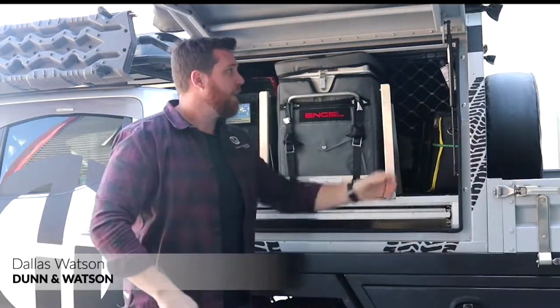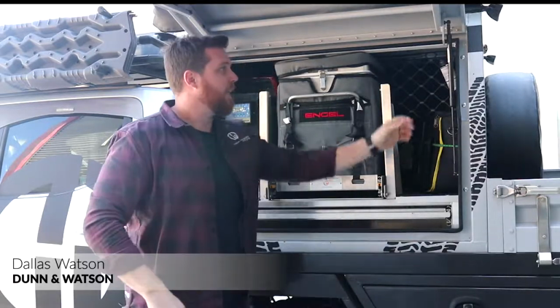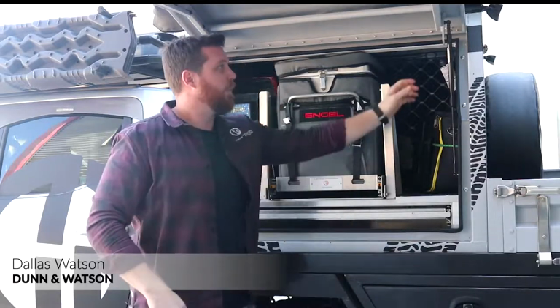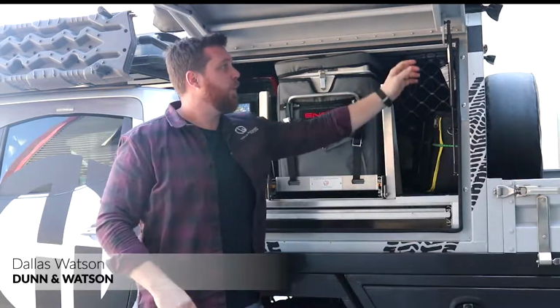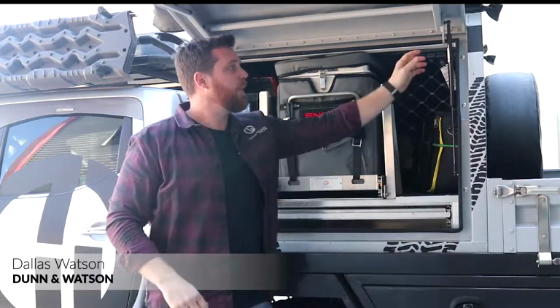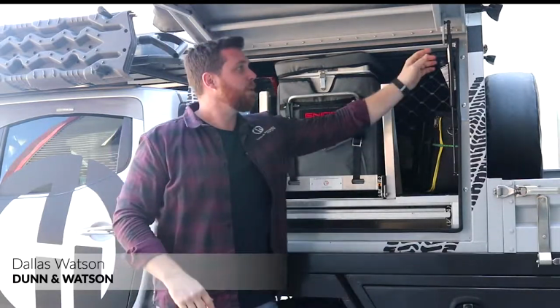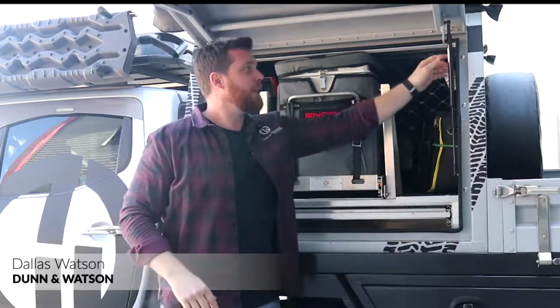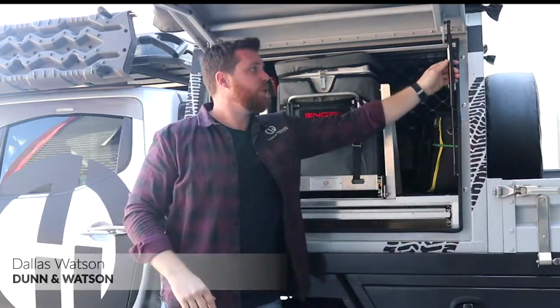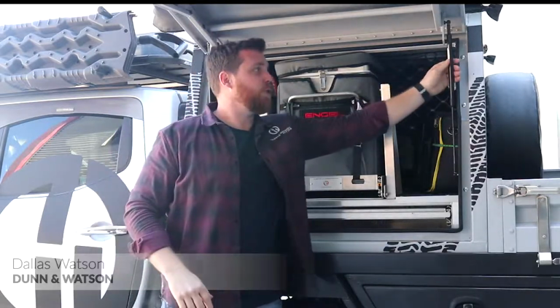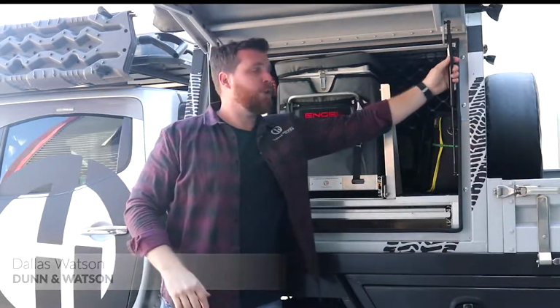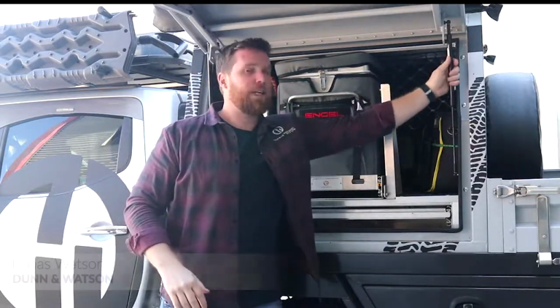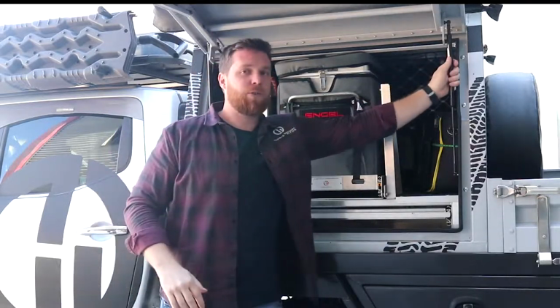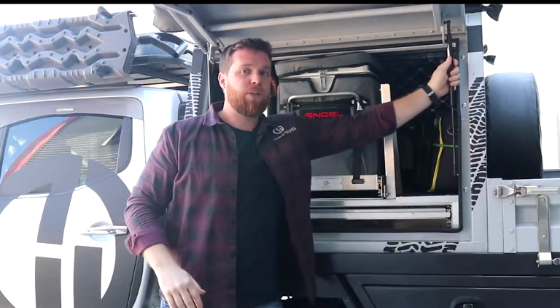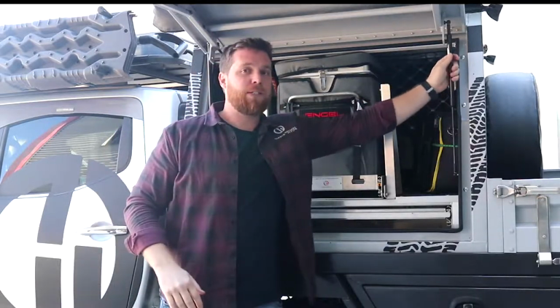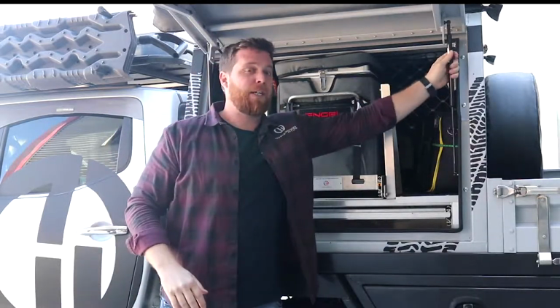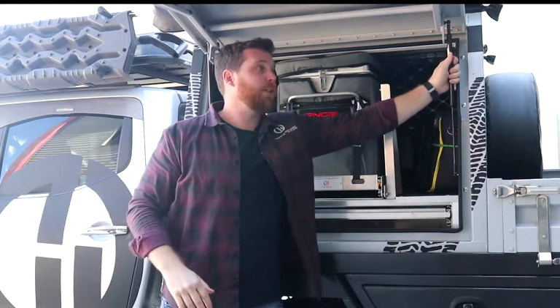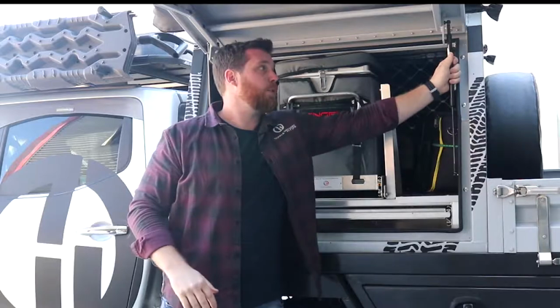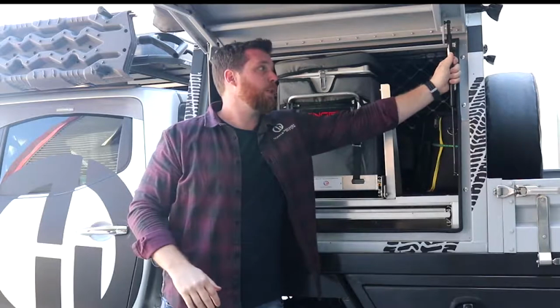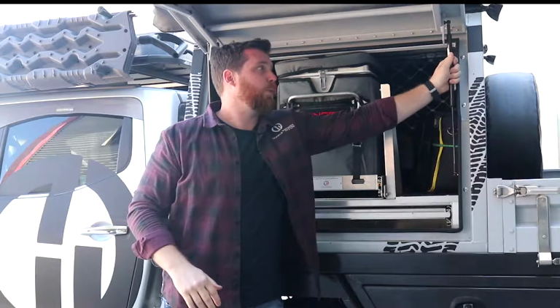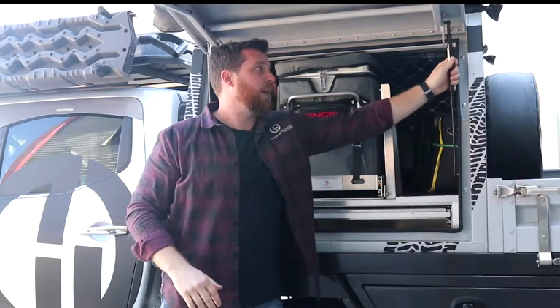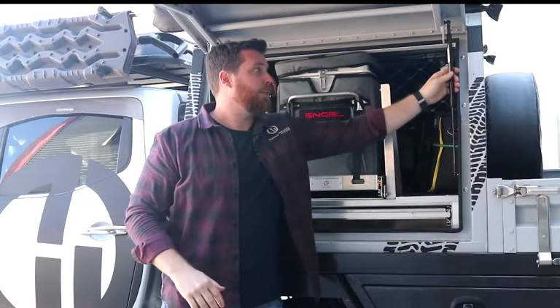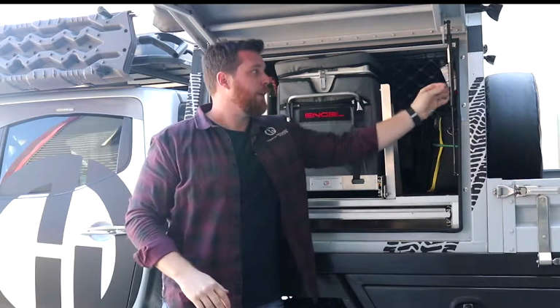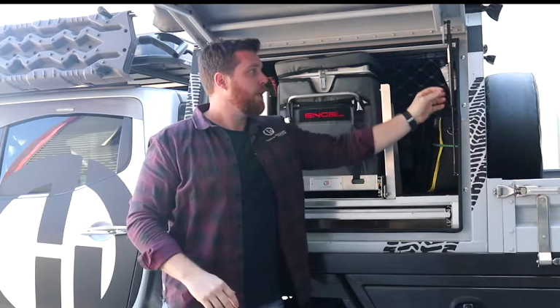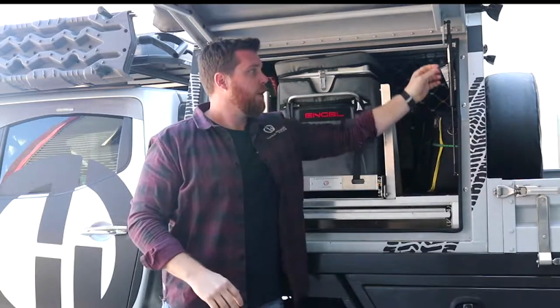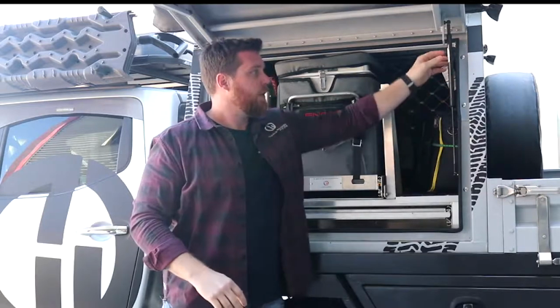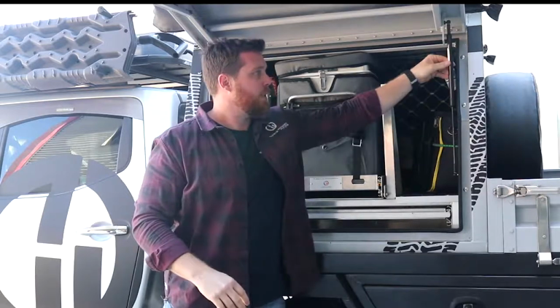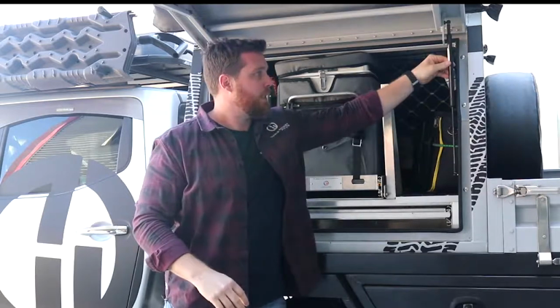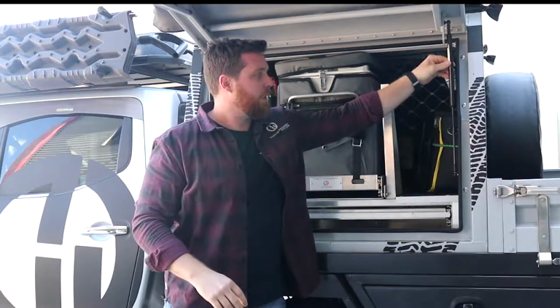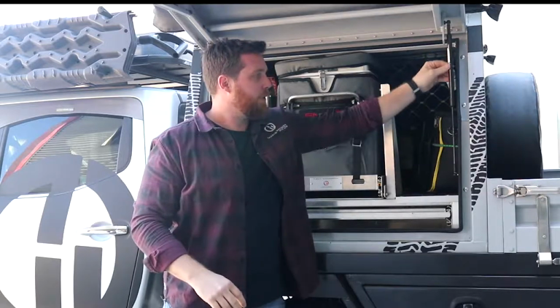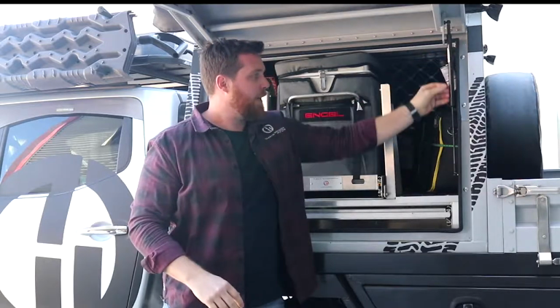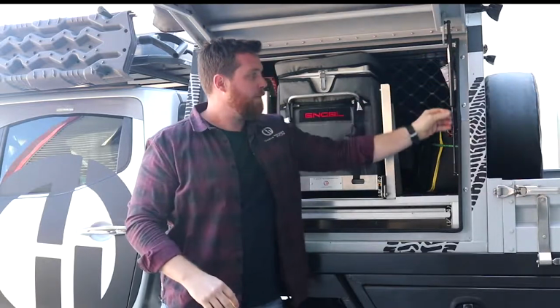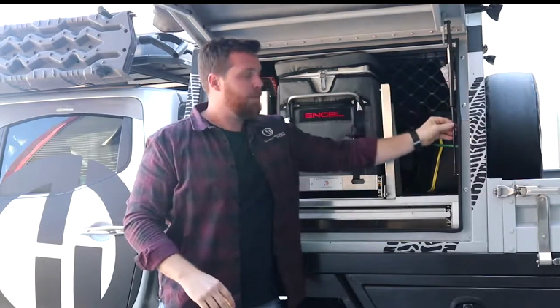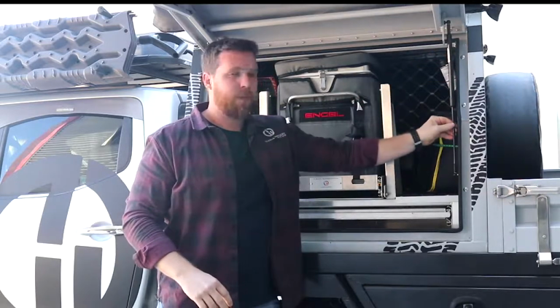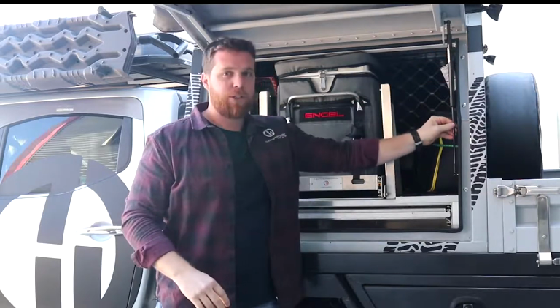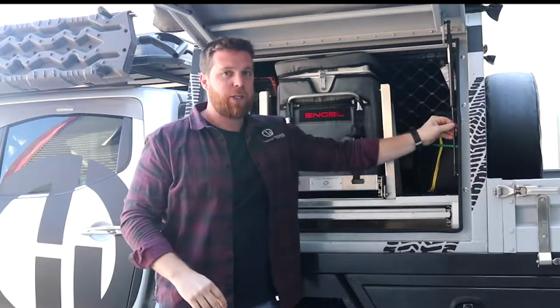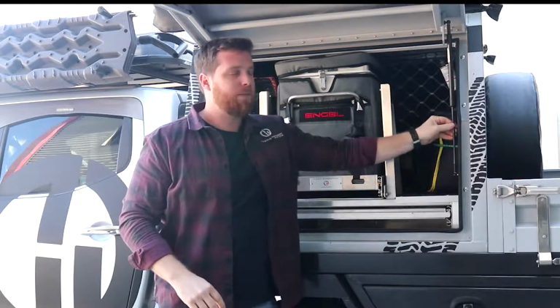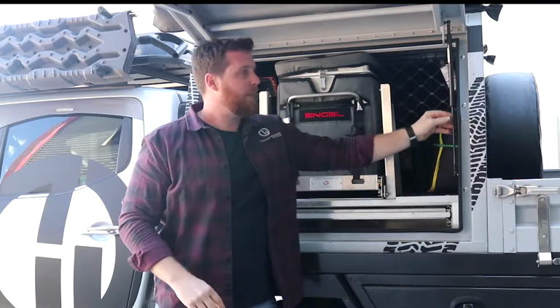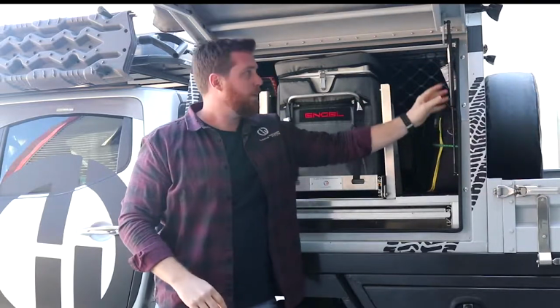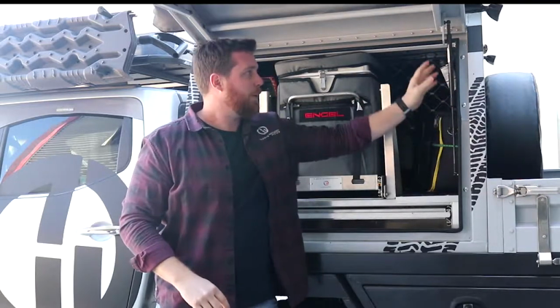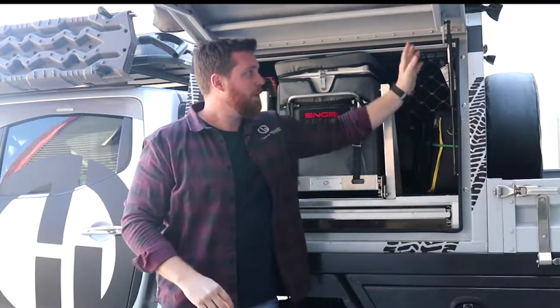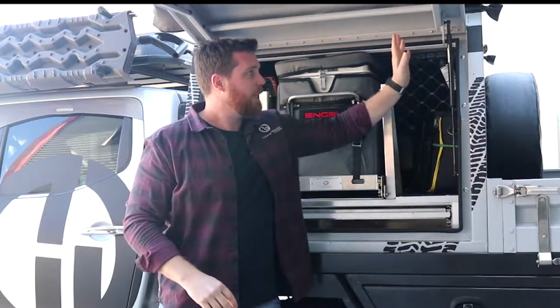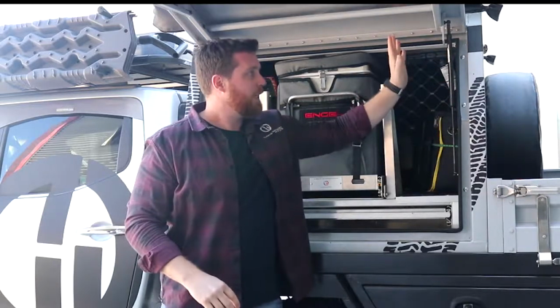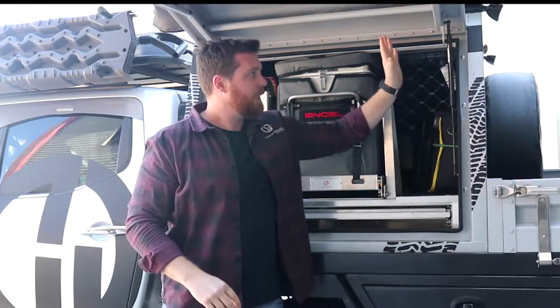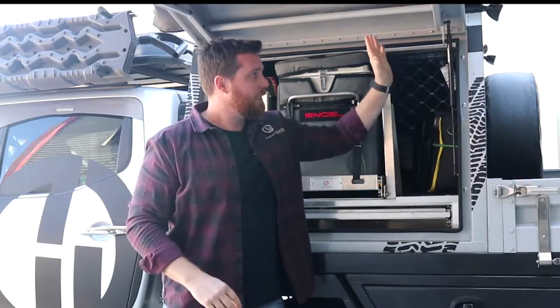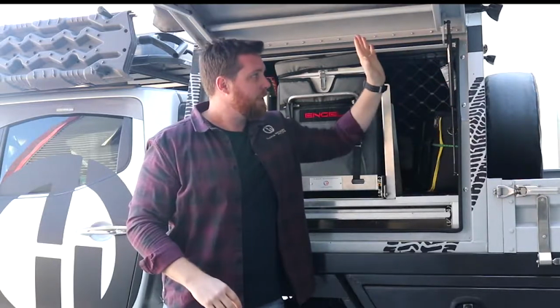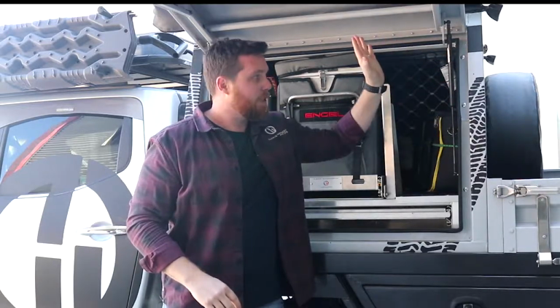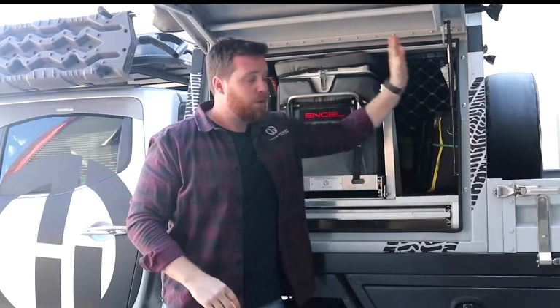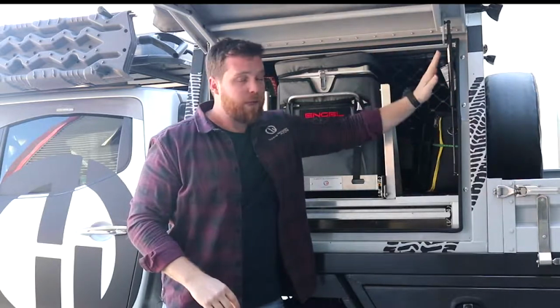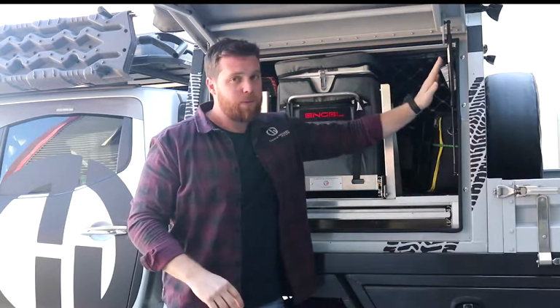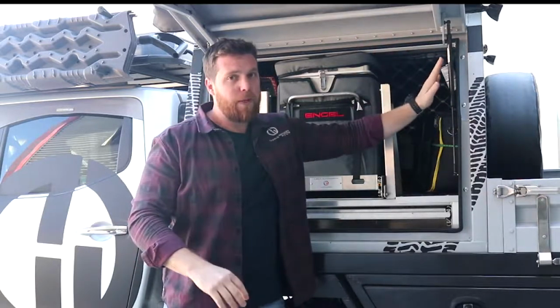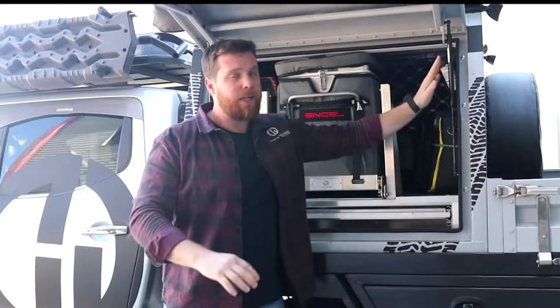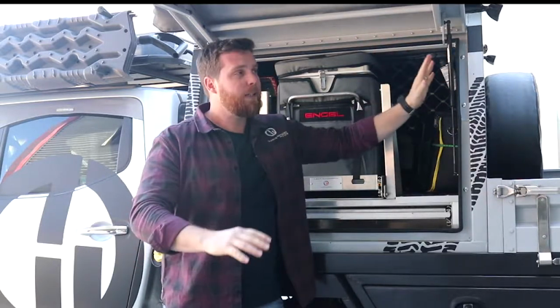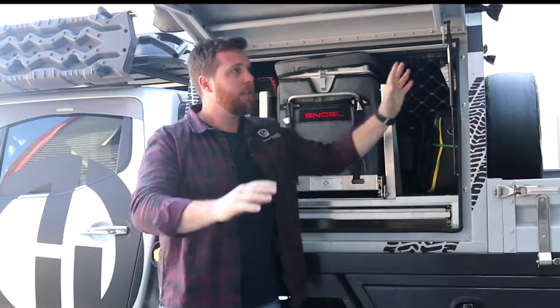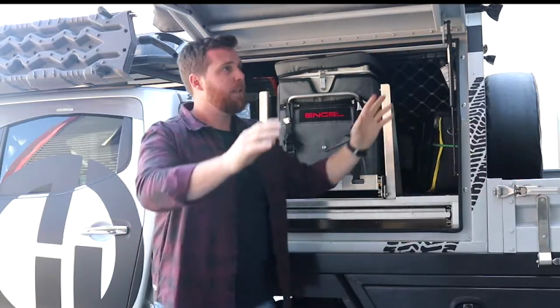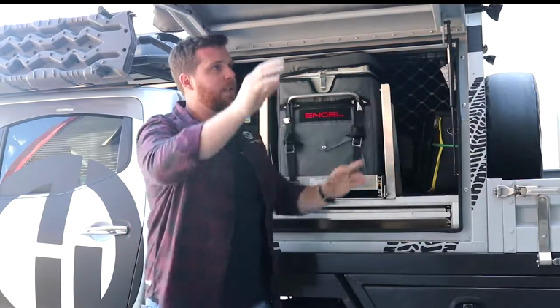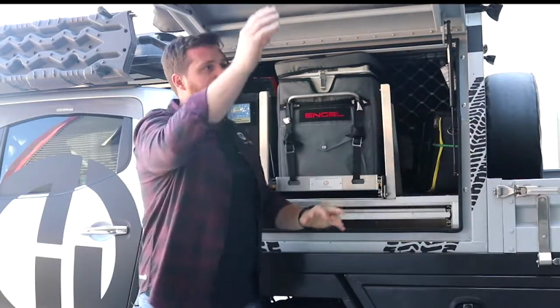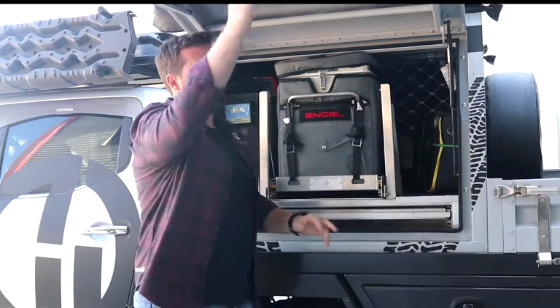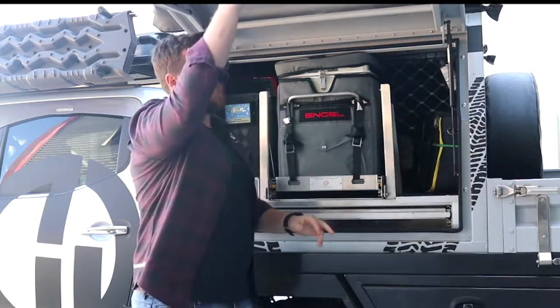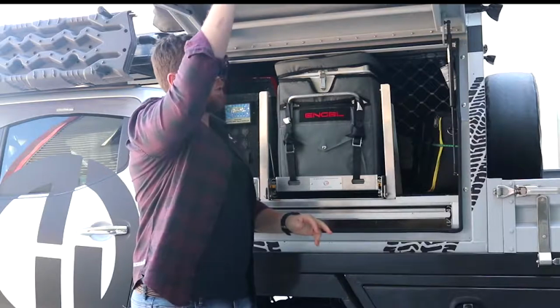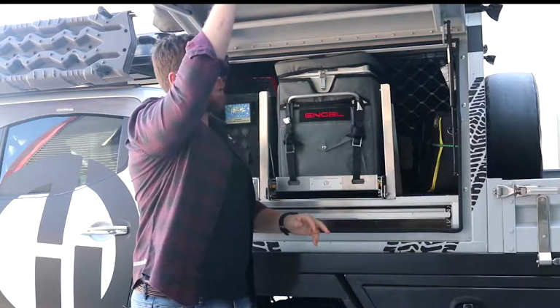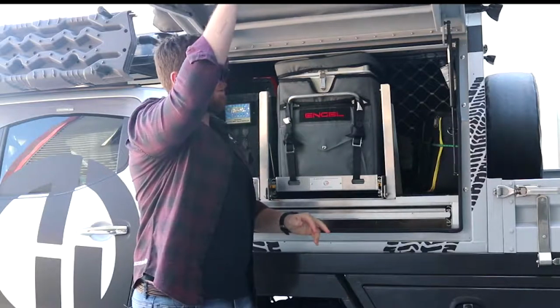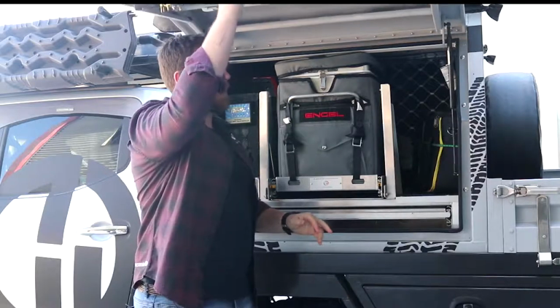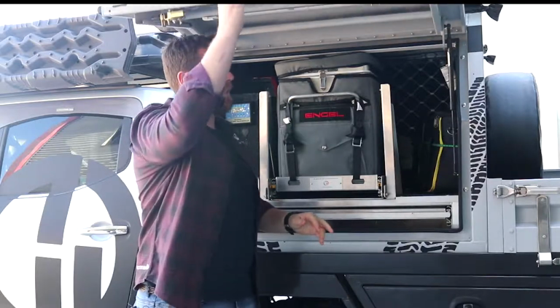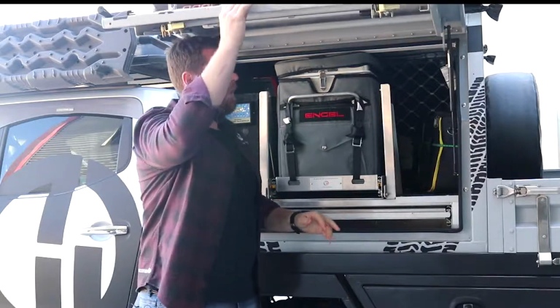Number one is make sure your gas struts are the correct way up. Cylinder up, shaft down the bottom. This is the correct way that your gas struts should be sitting.